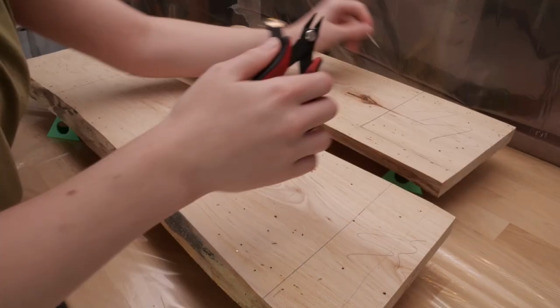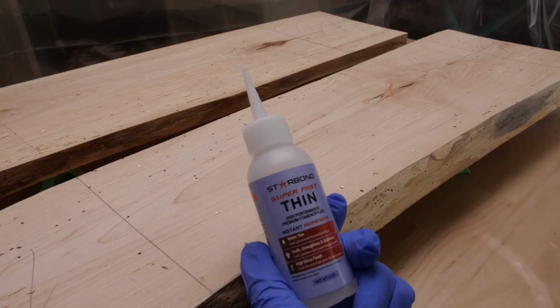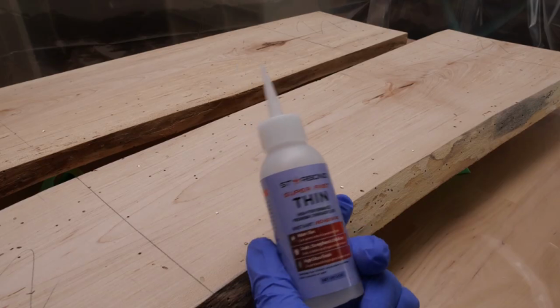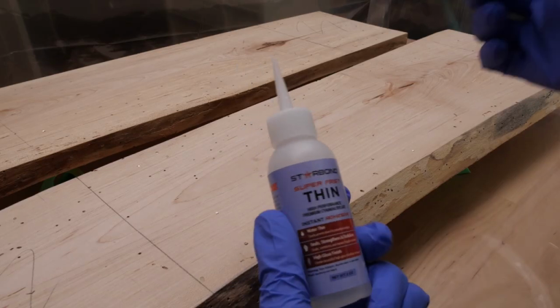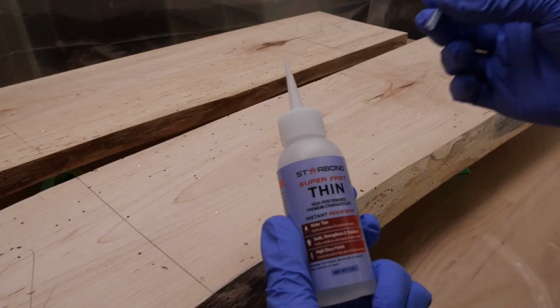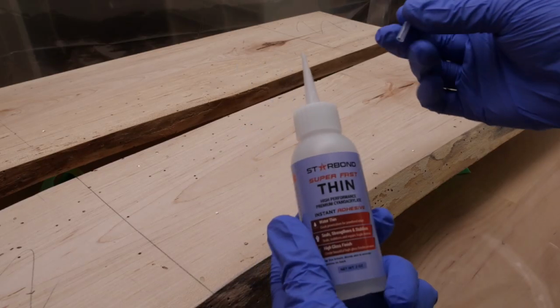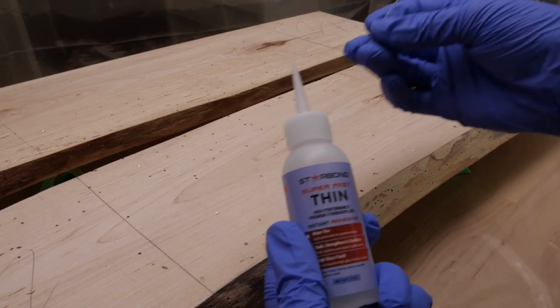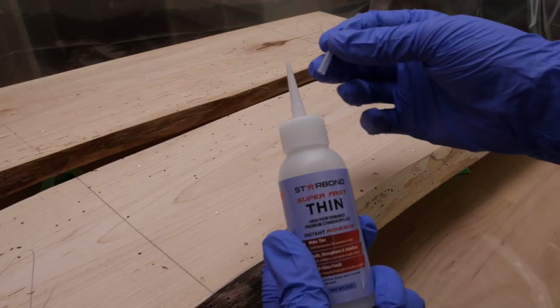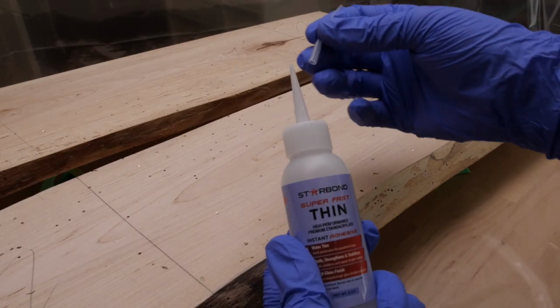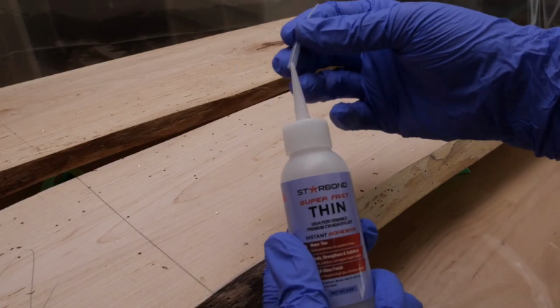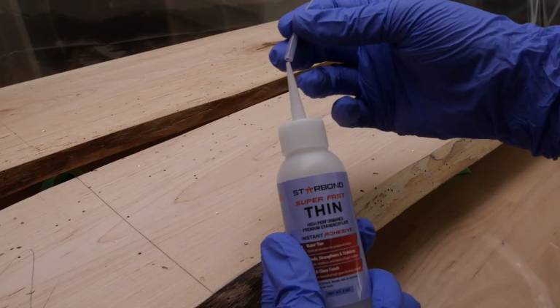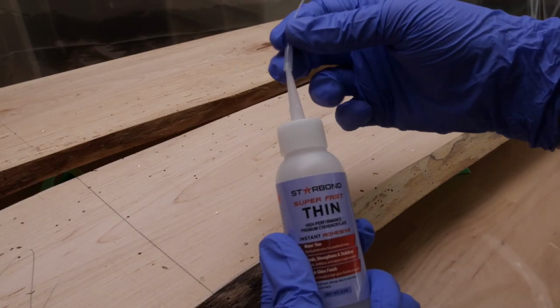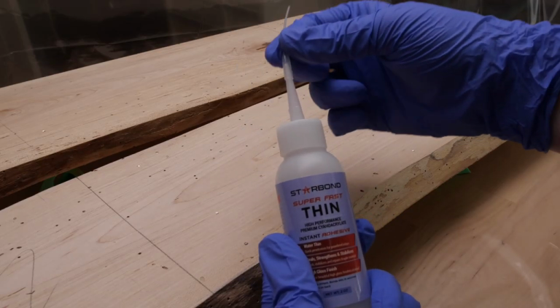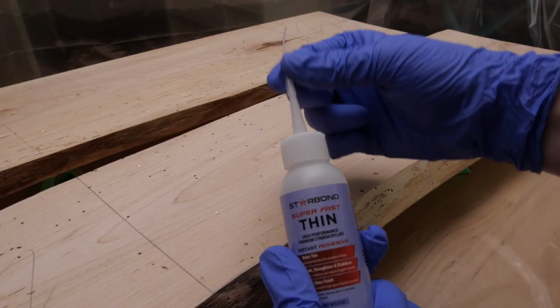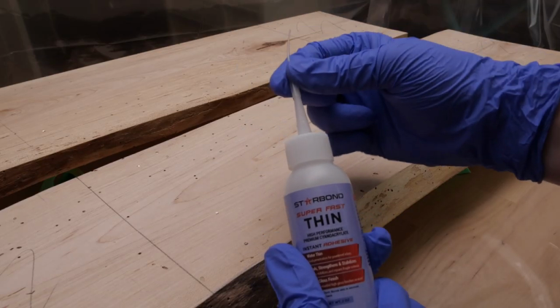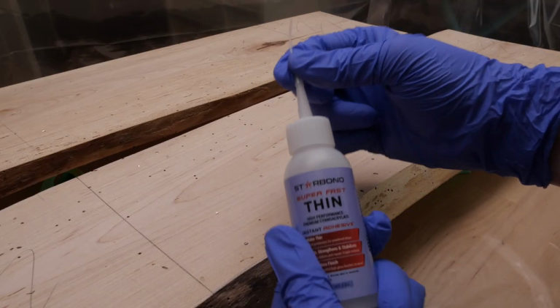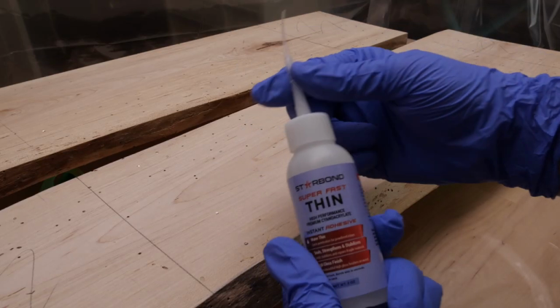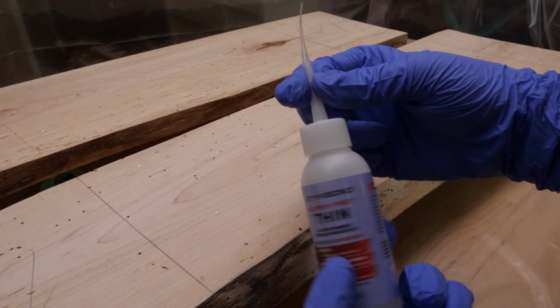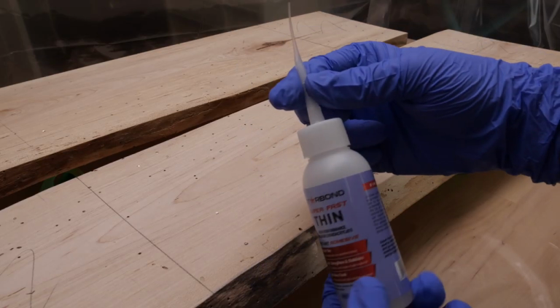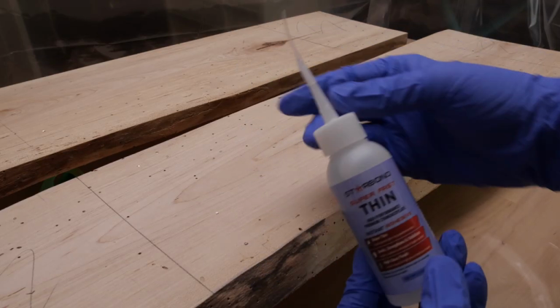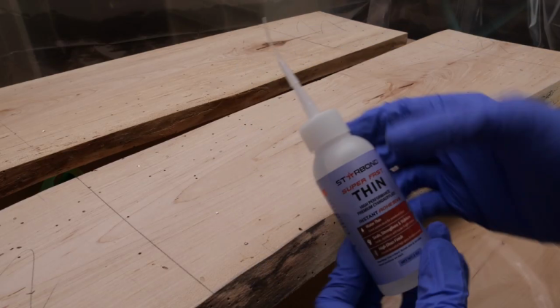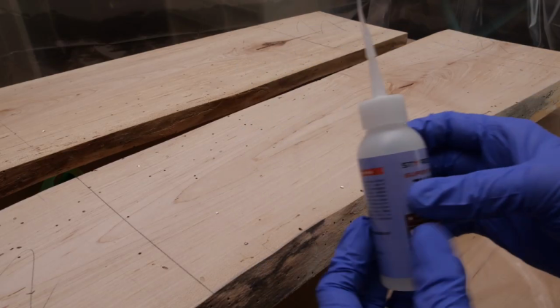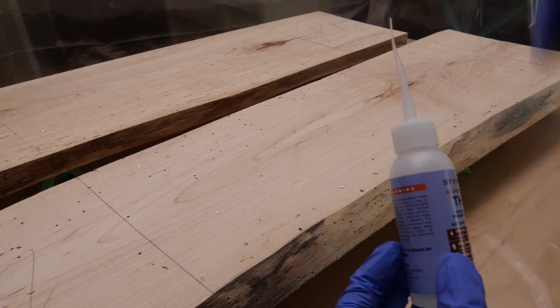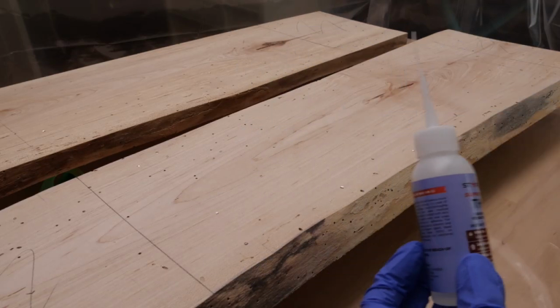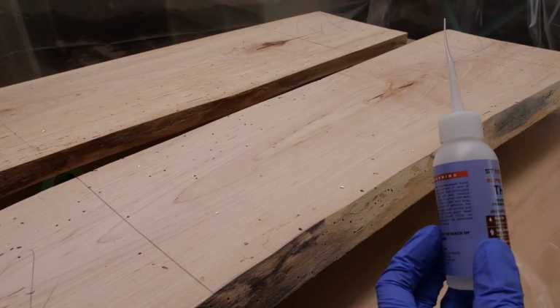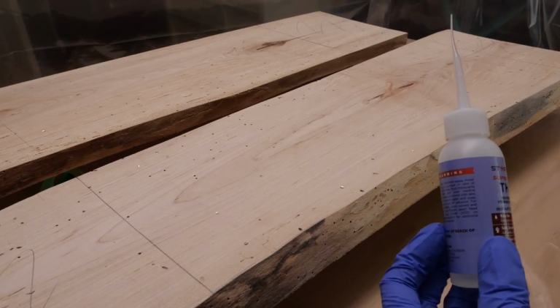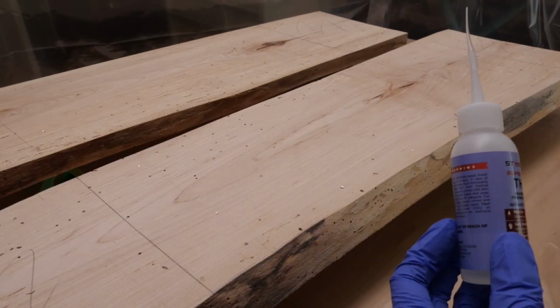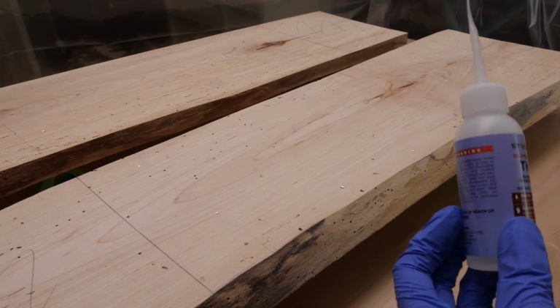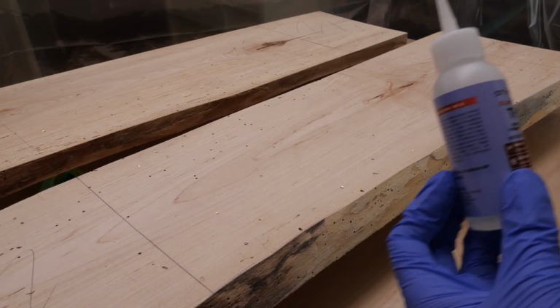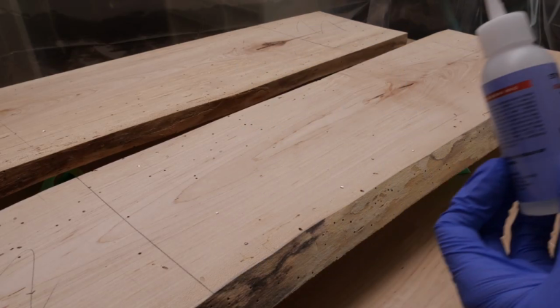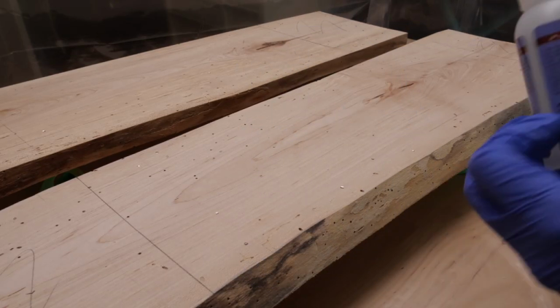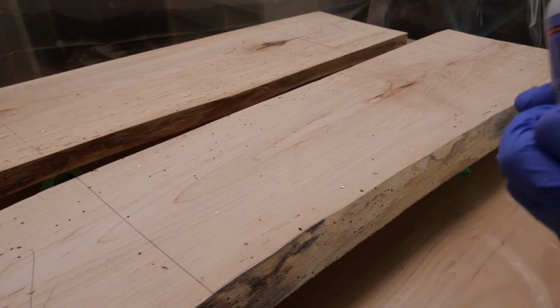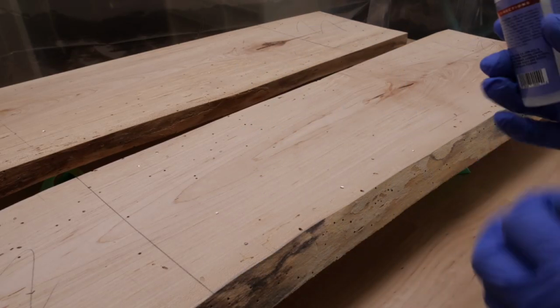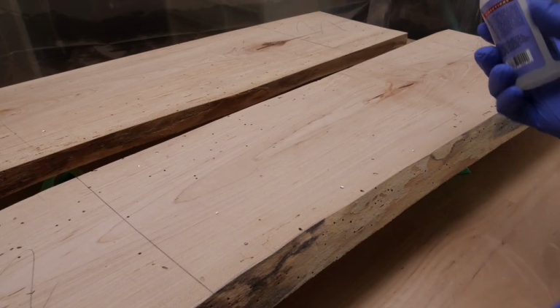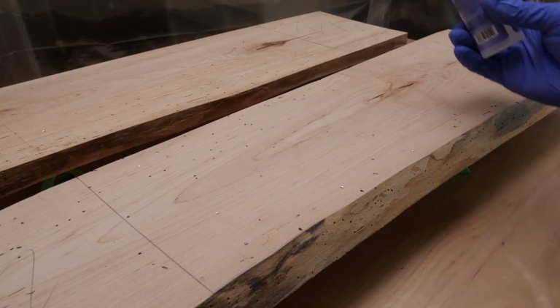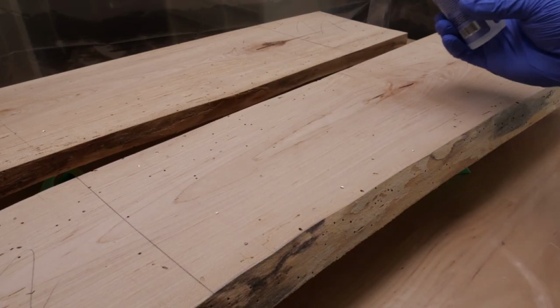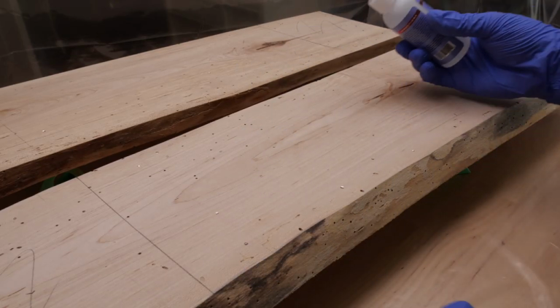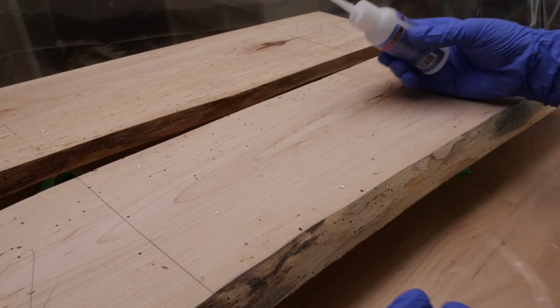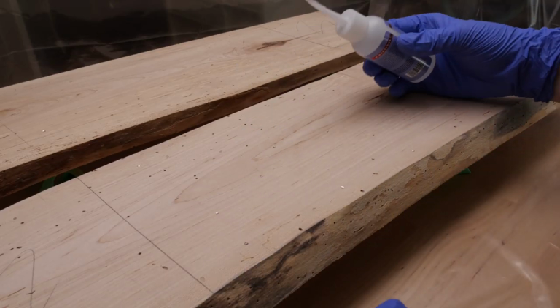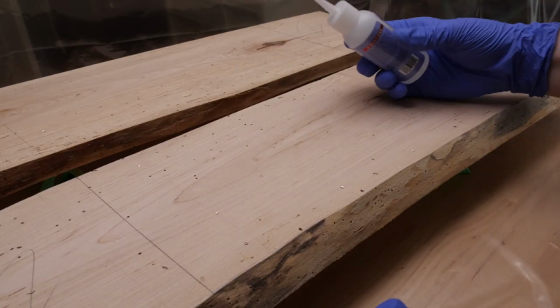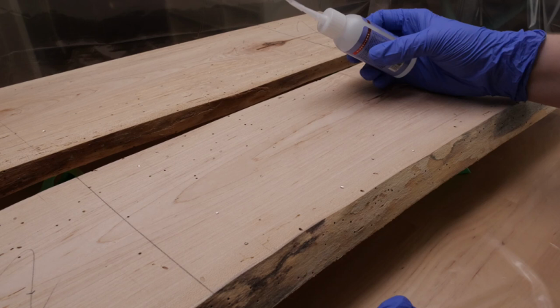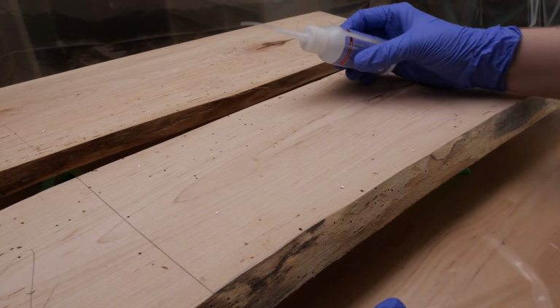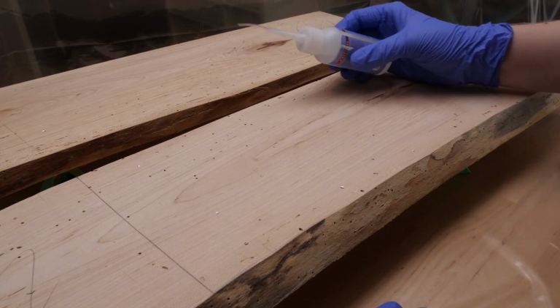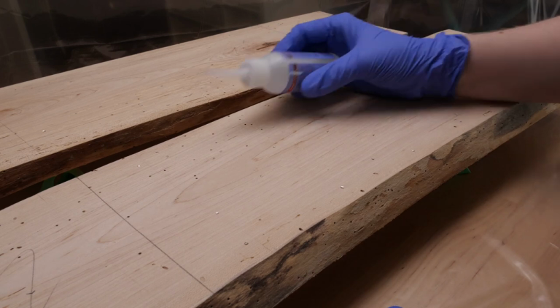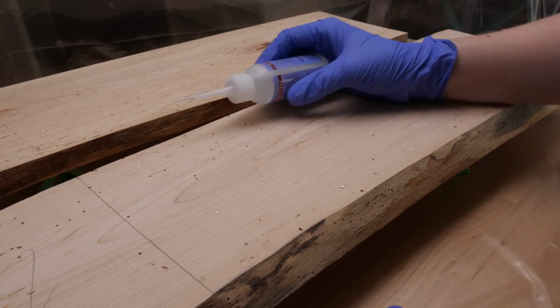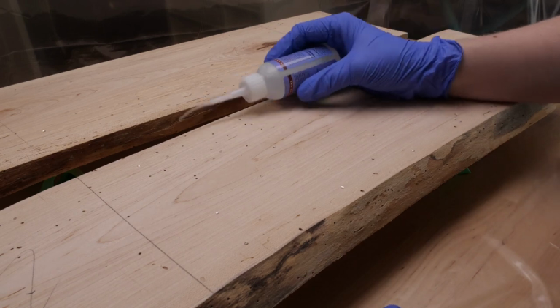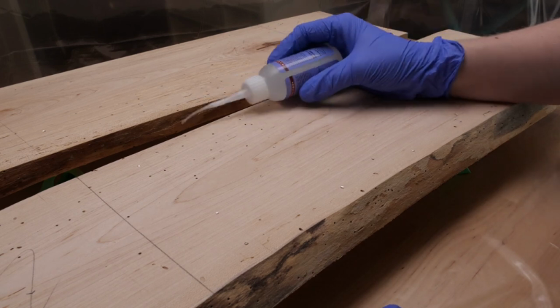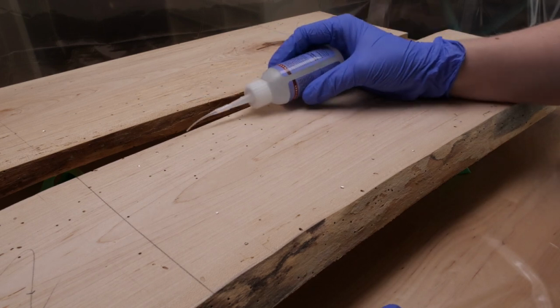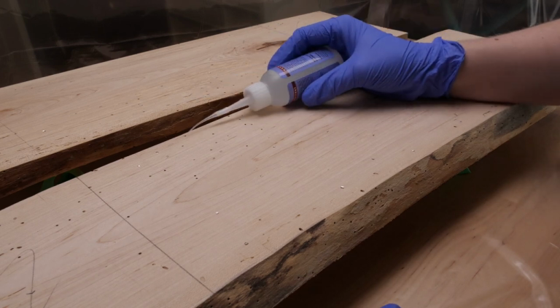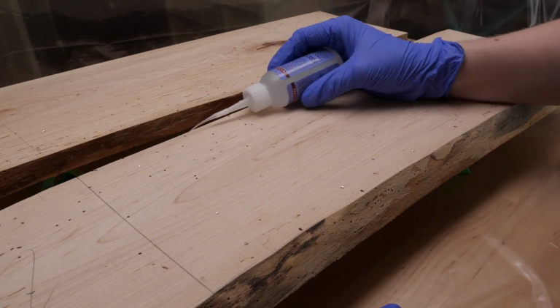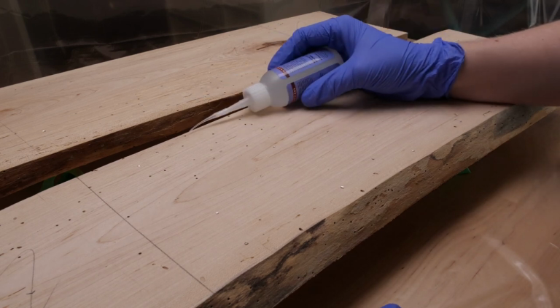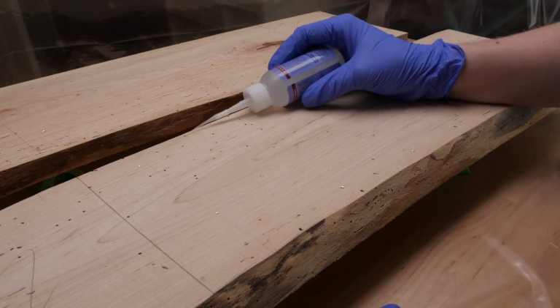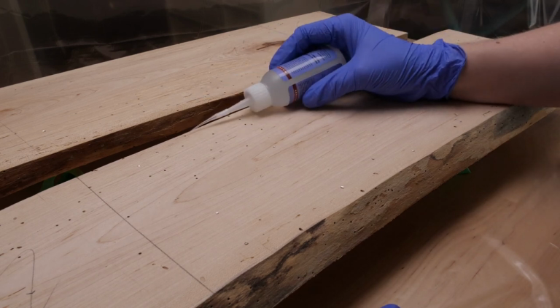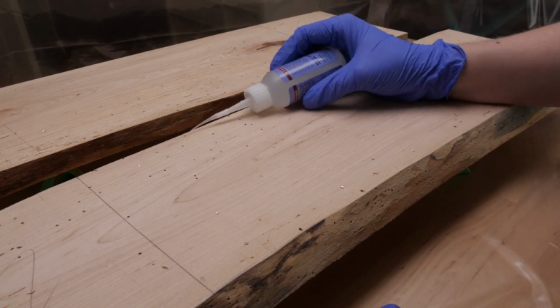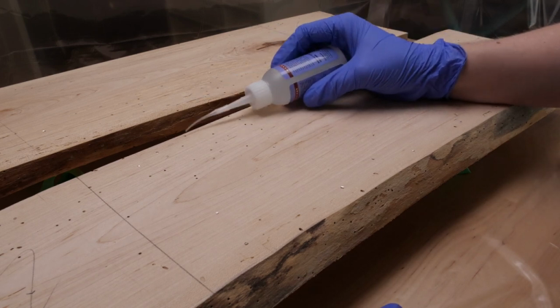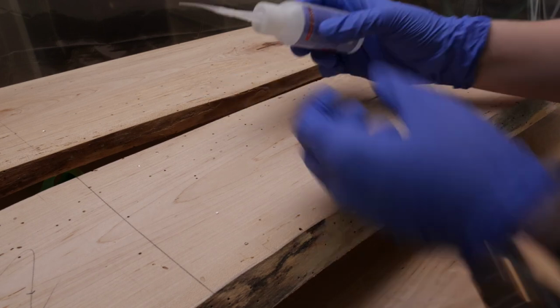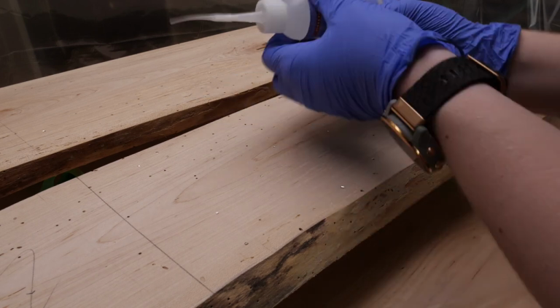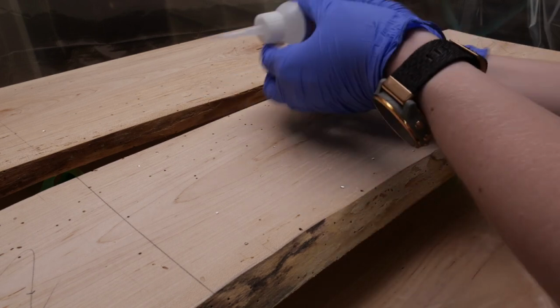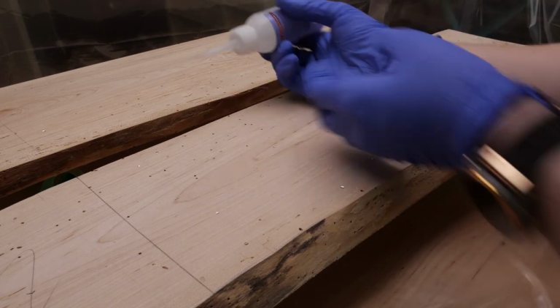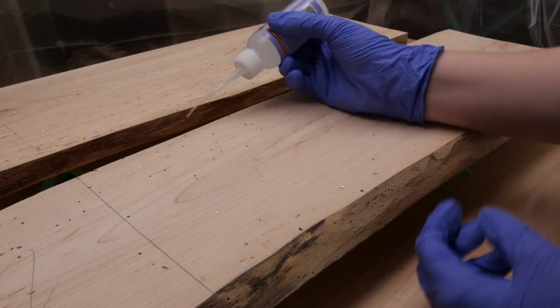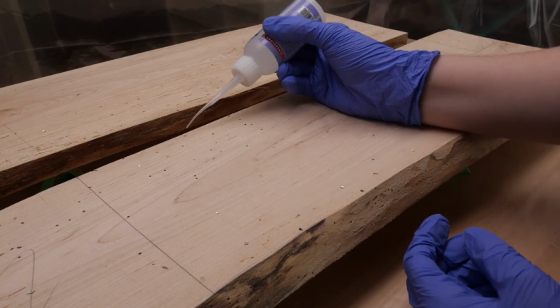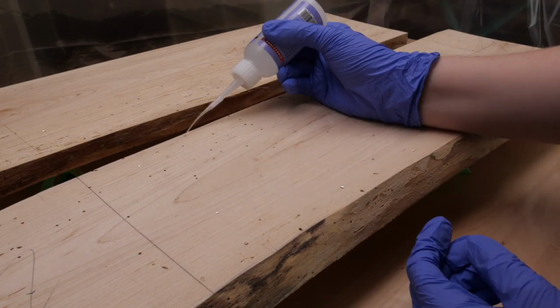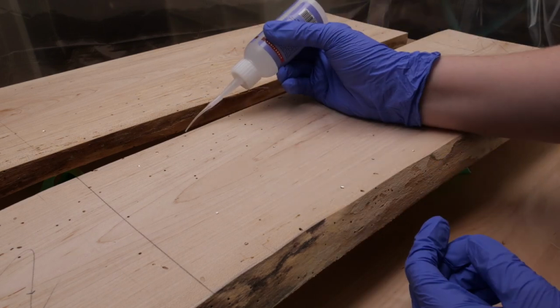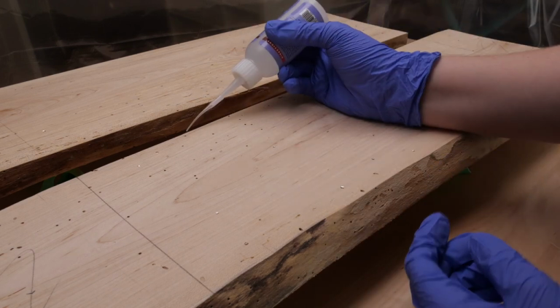Then I used some extra liquidy CA glue to drip around the silver bits so they would be sure to stay put during the later steps.